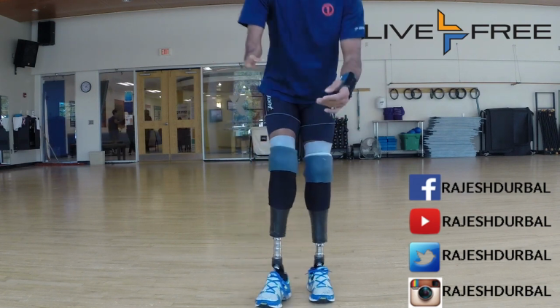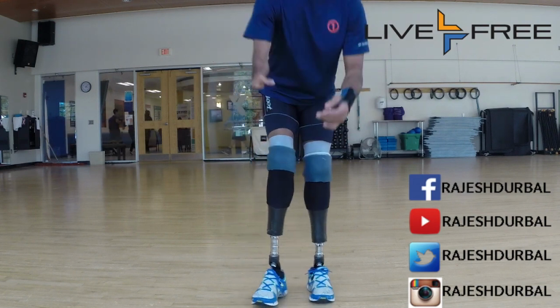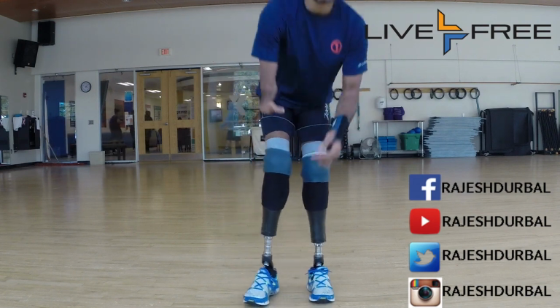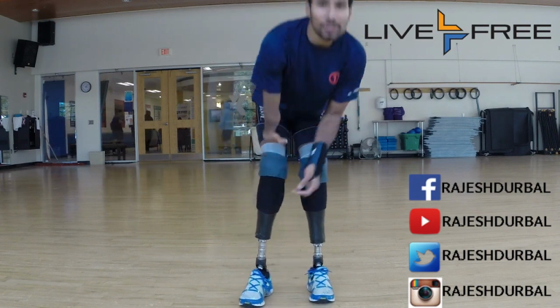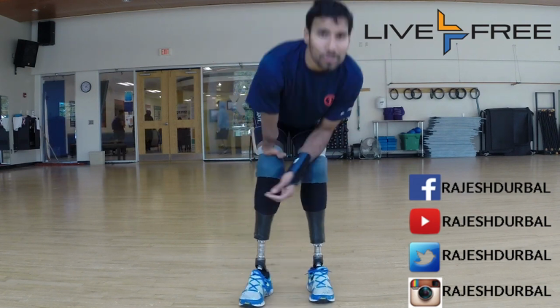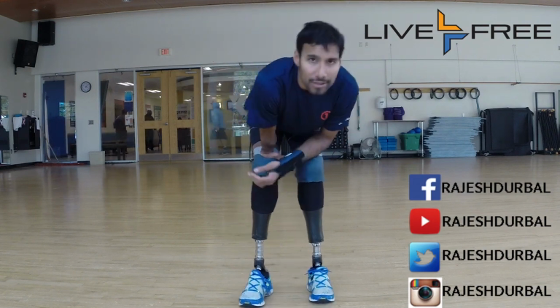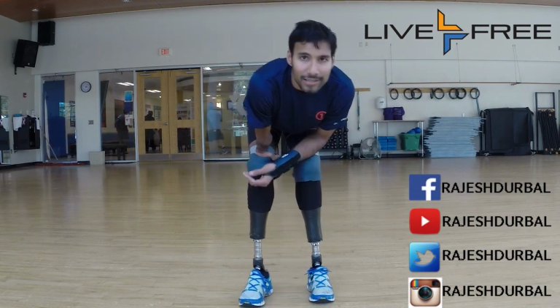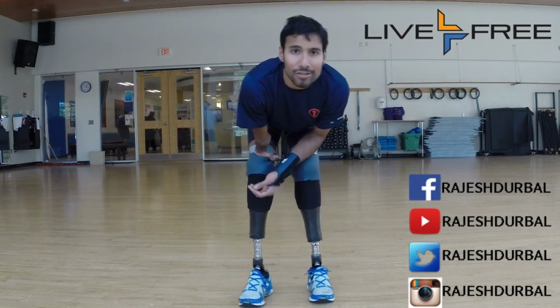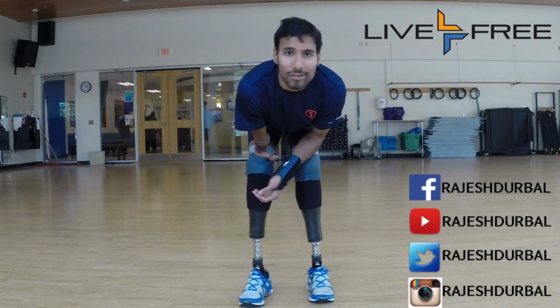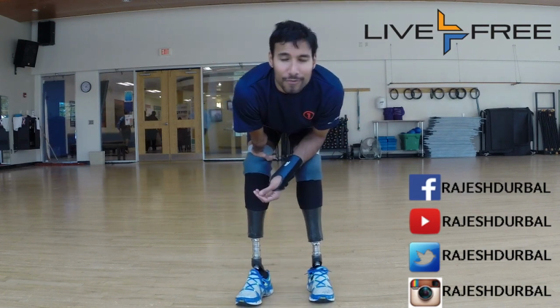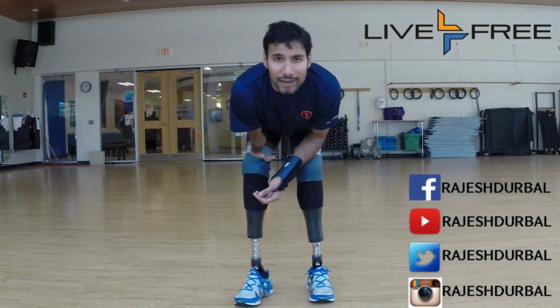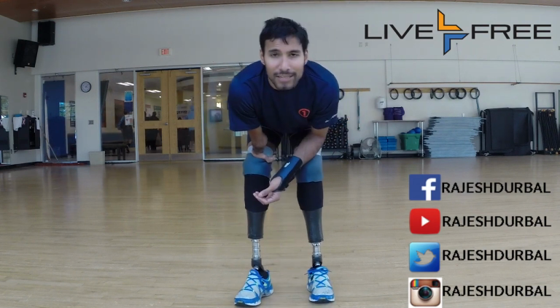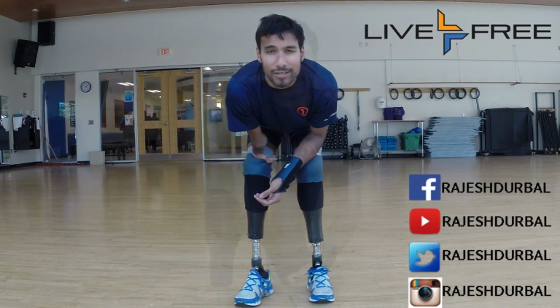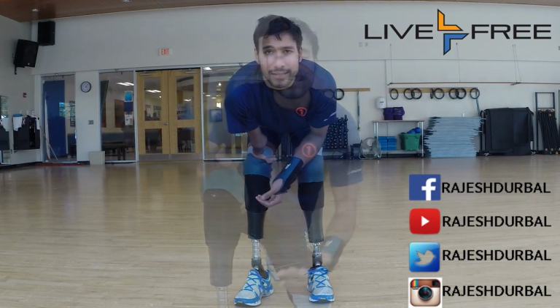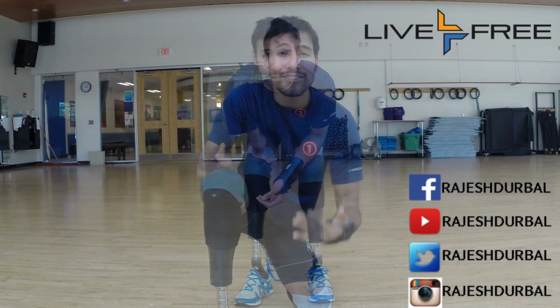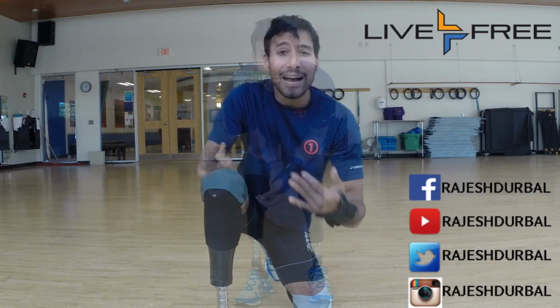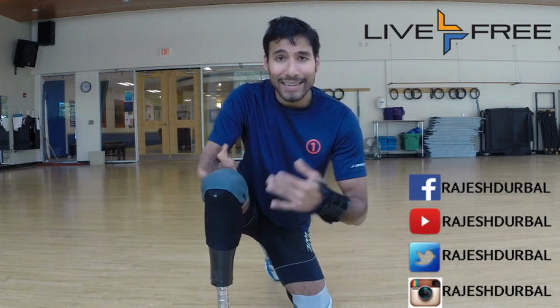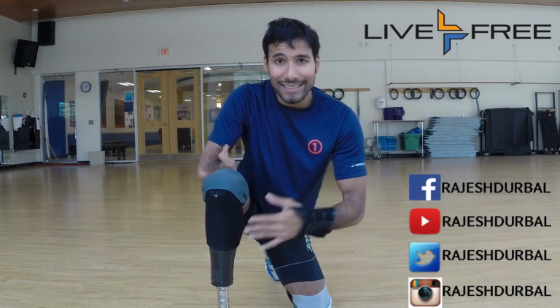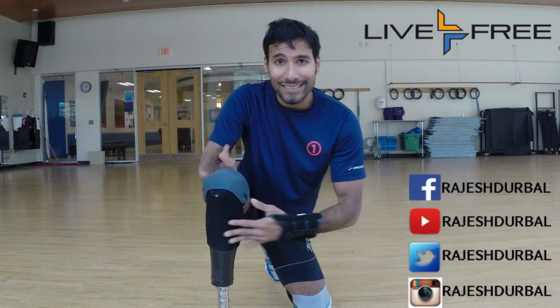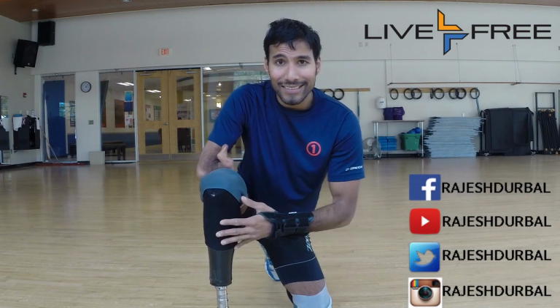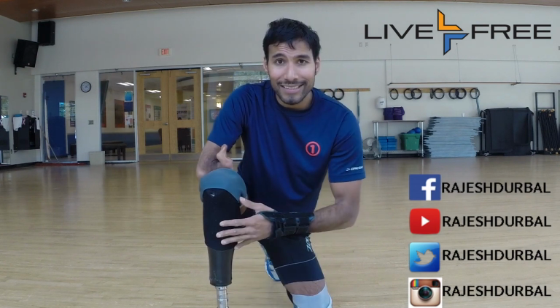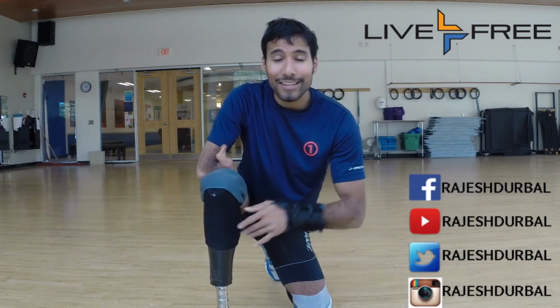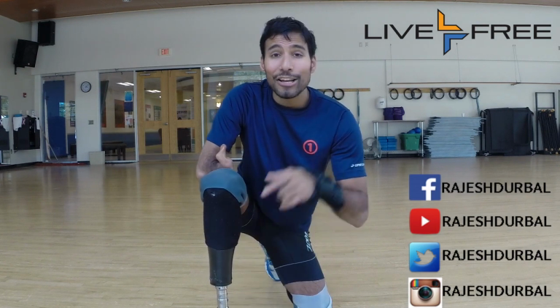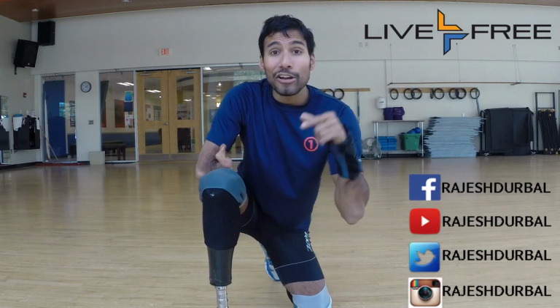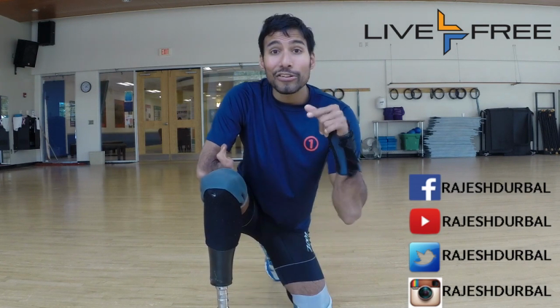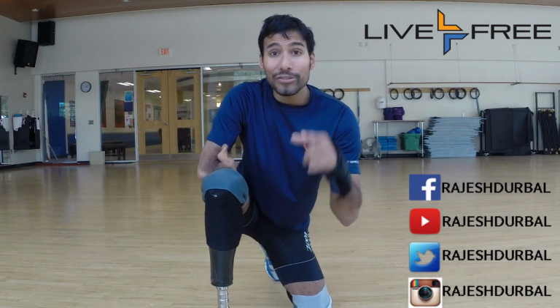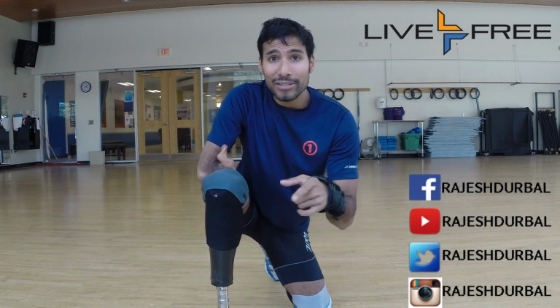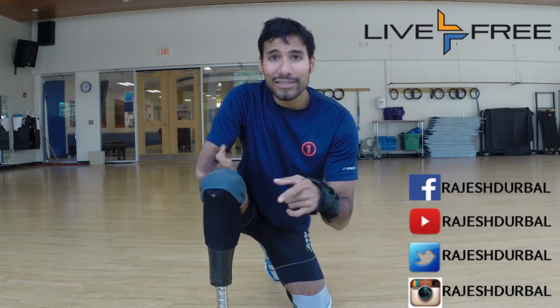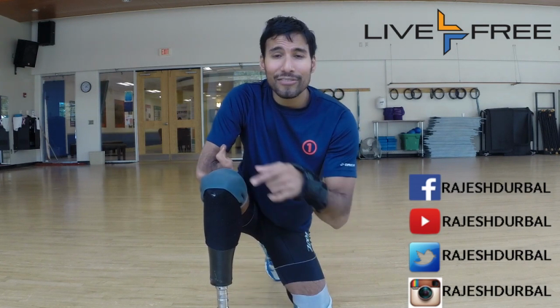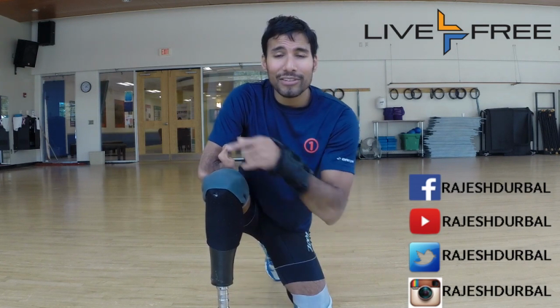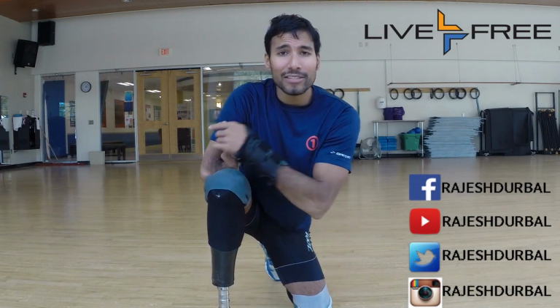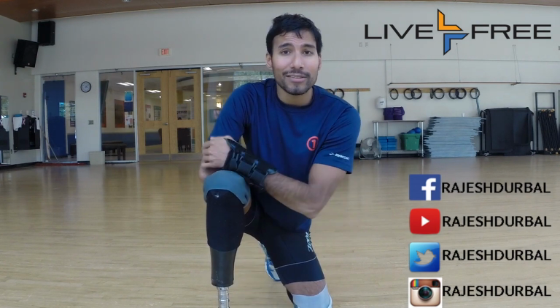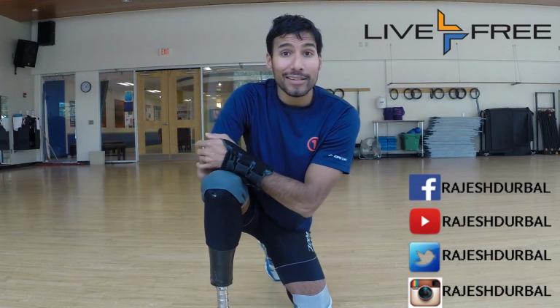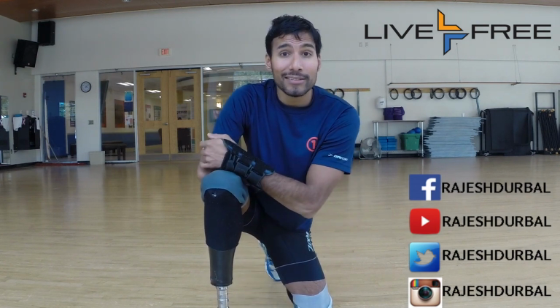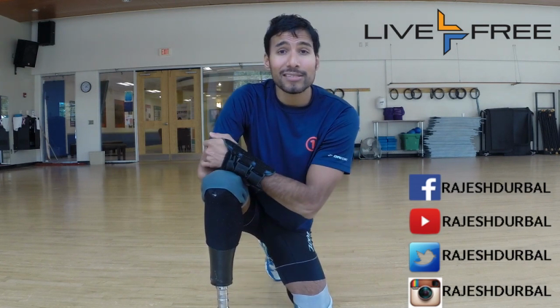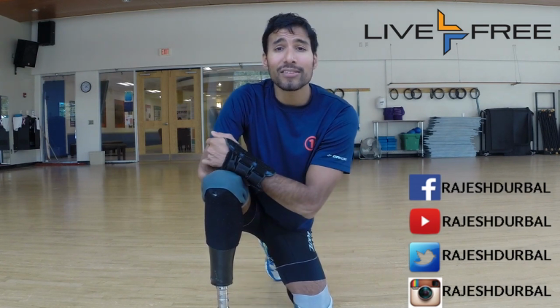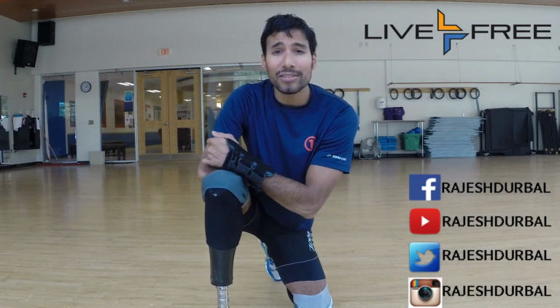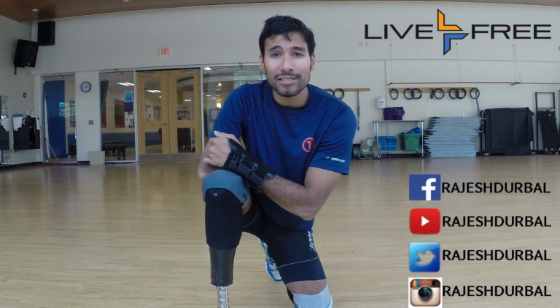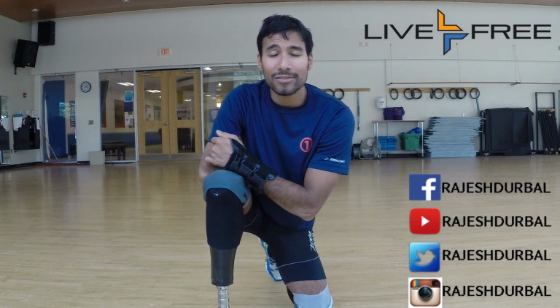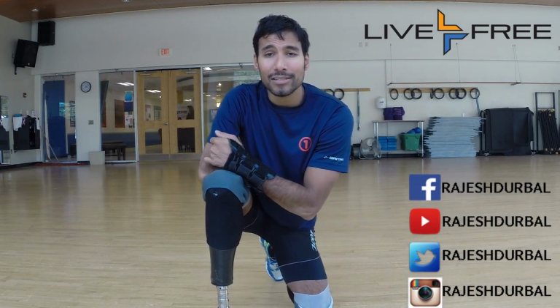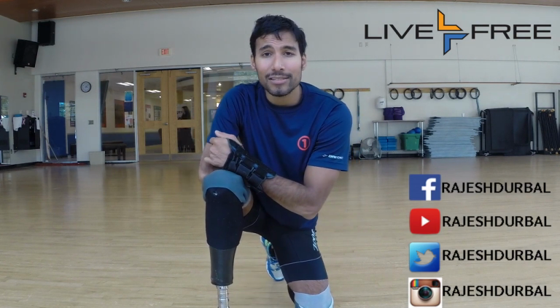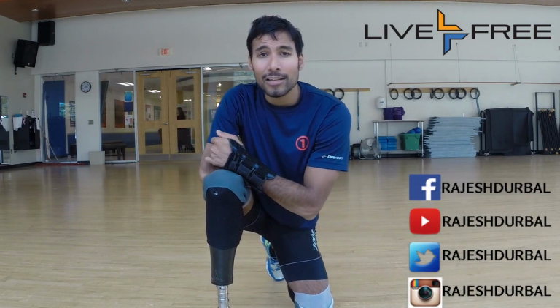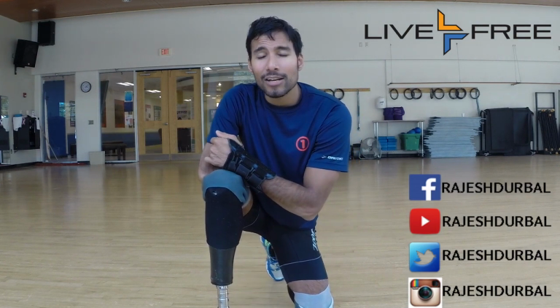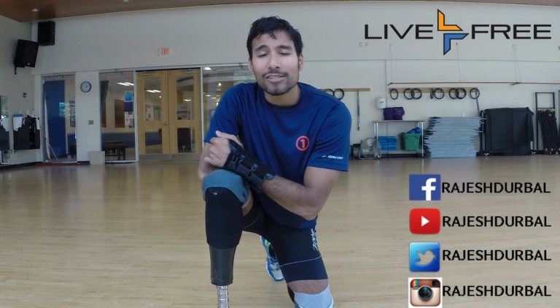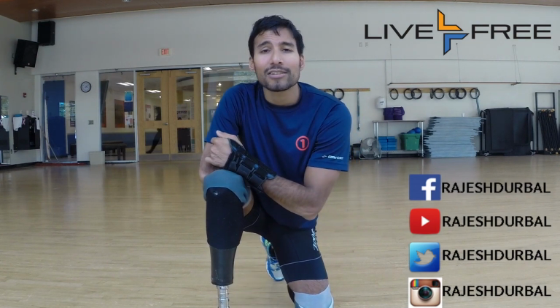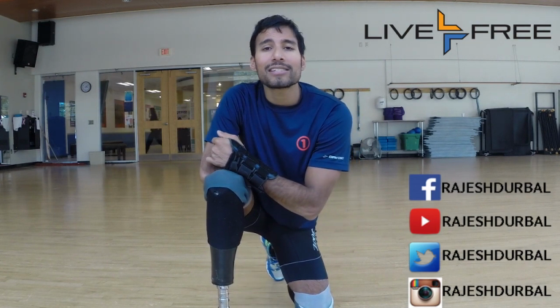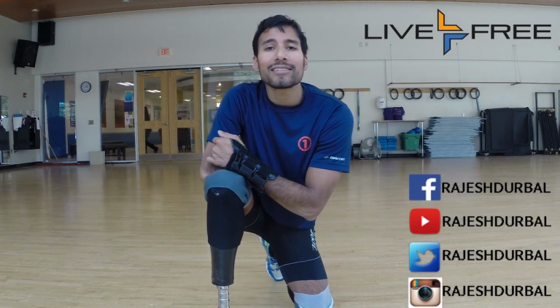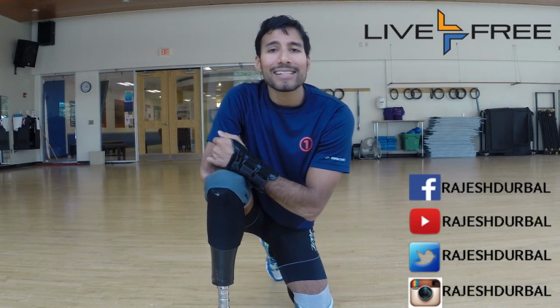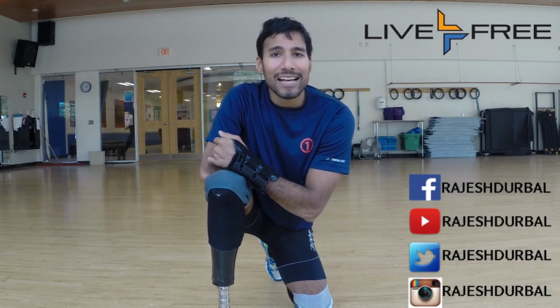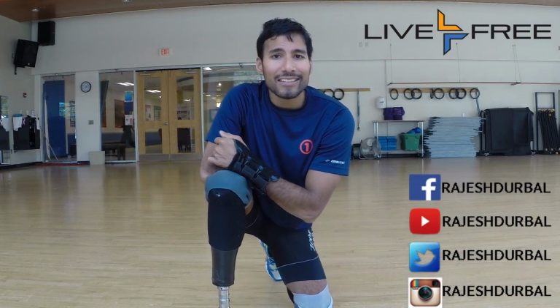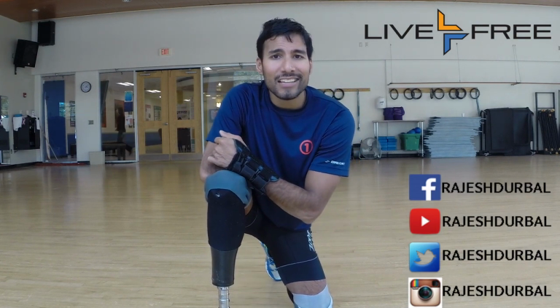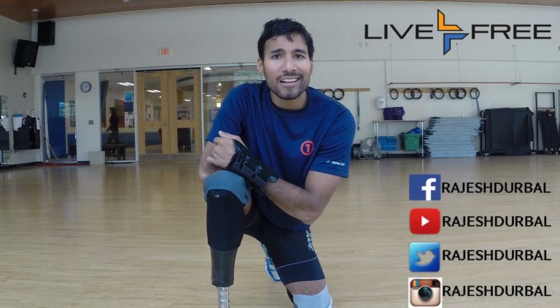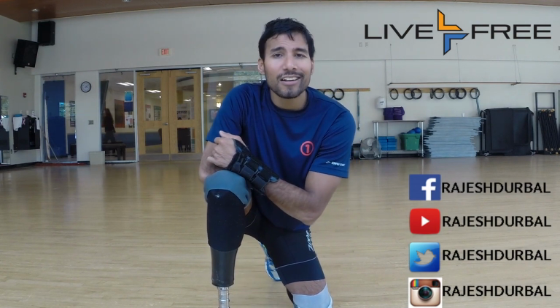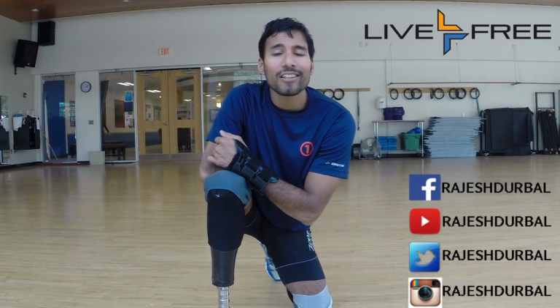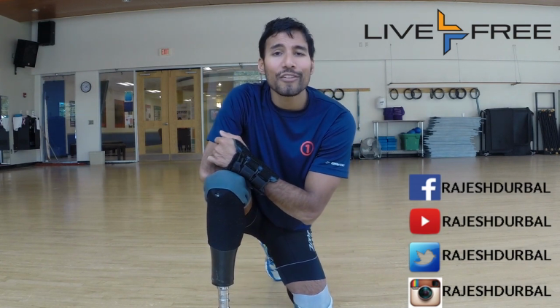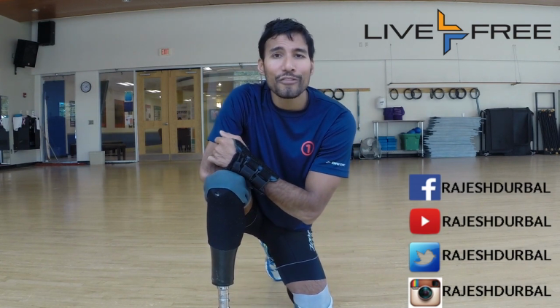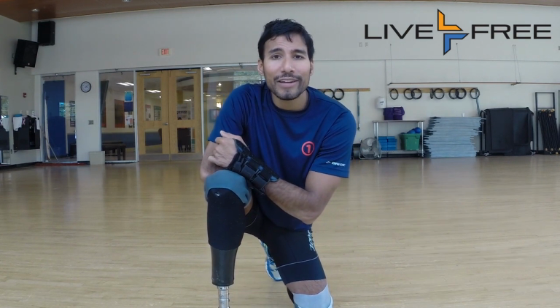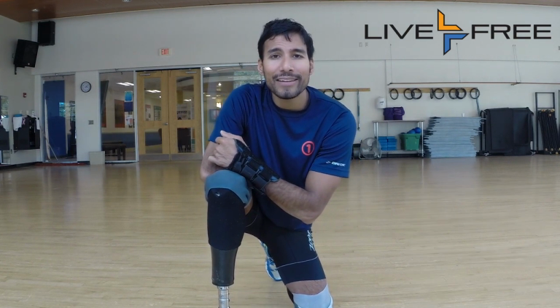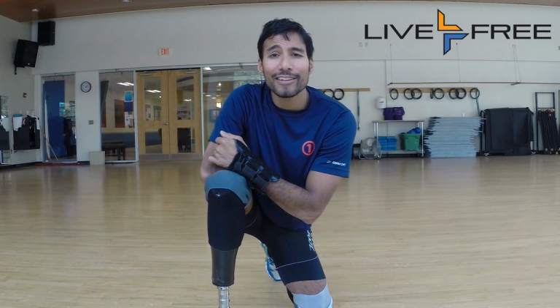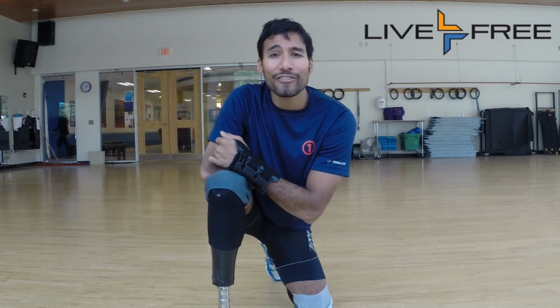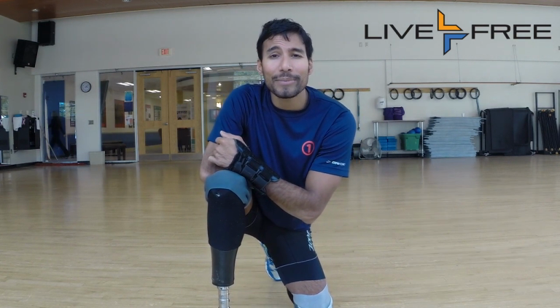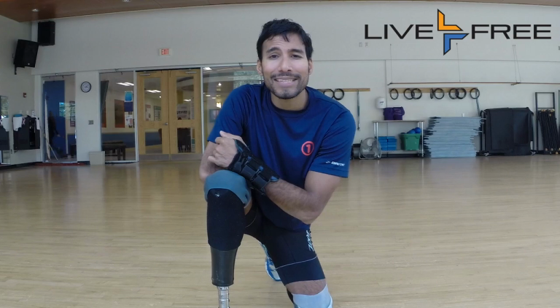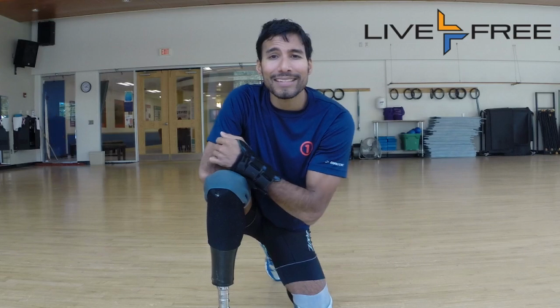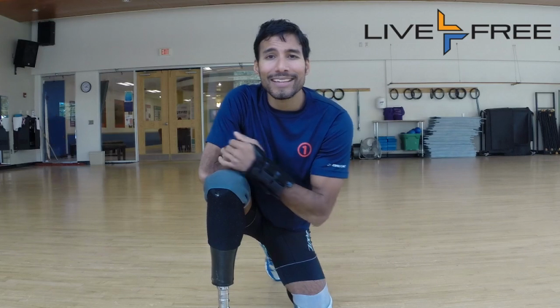That will surely get you on the fast track. I can do it, you can definitely do it. There are no excuses. So I'll see you guys out there. Live free. Live amazingly.